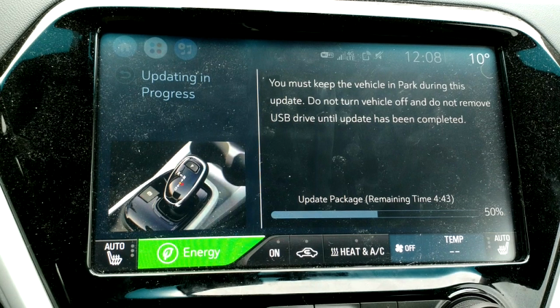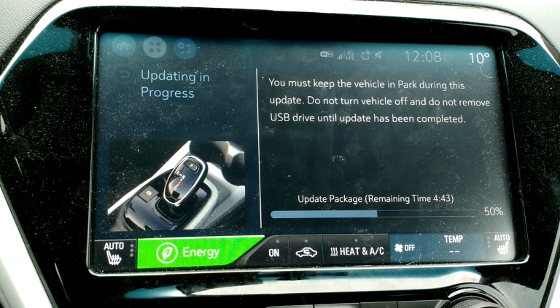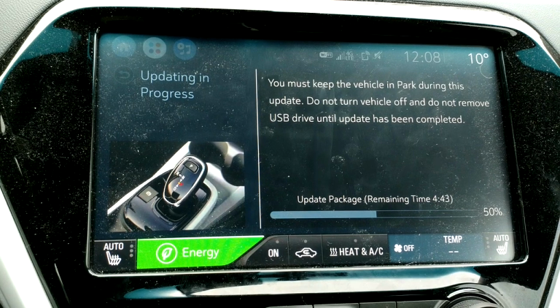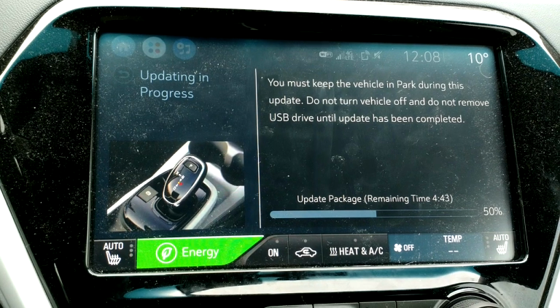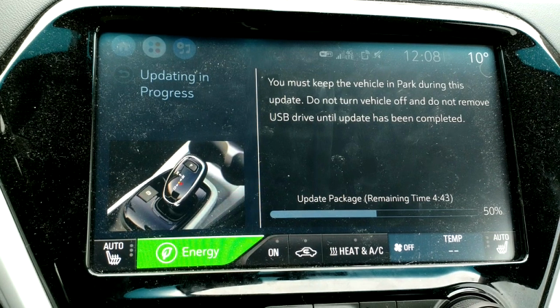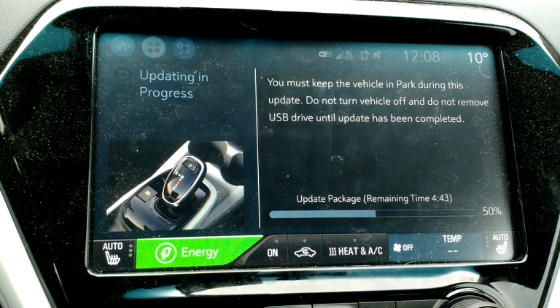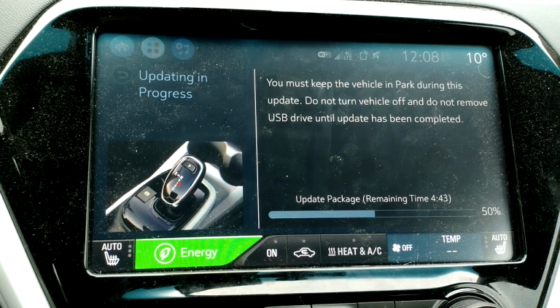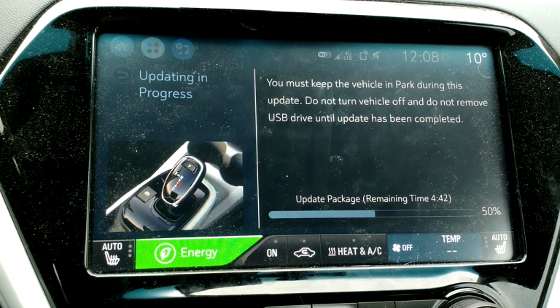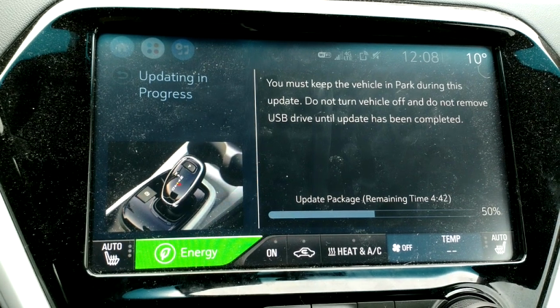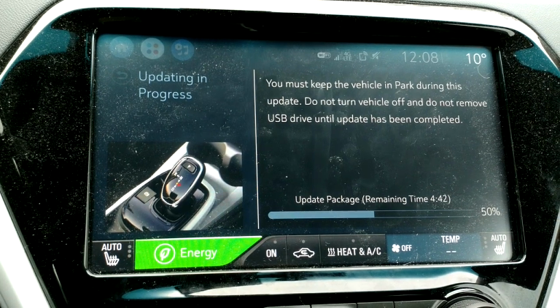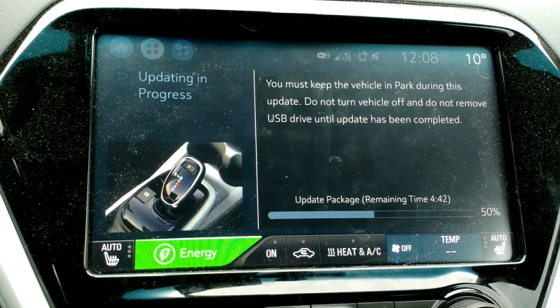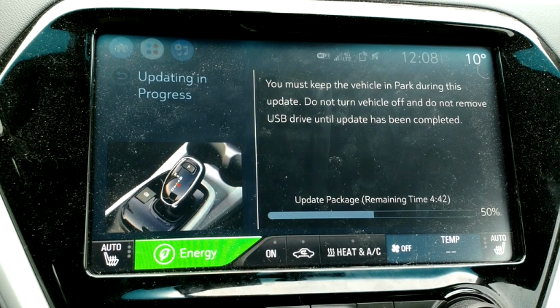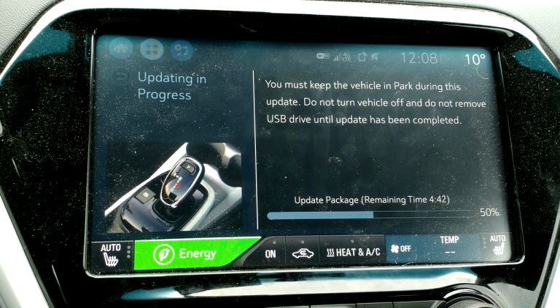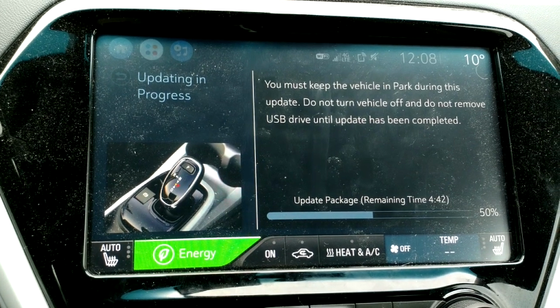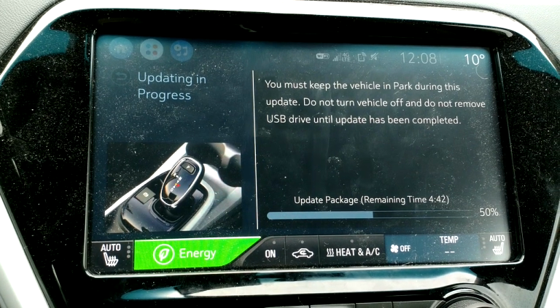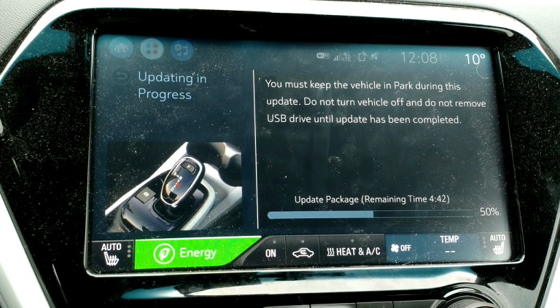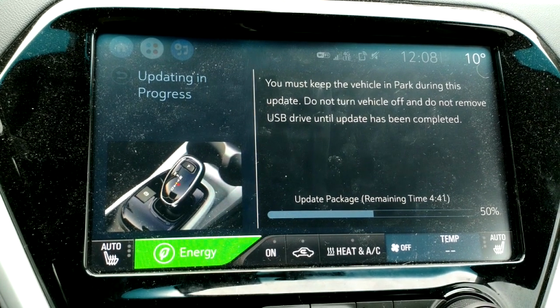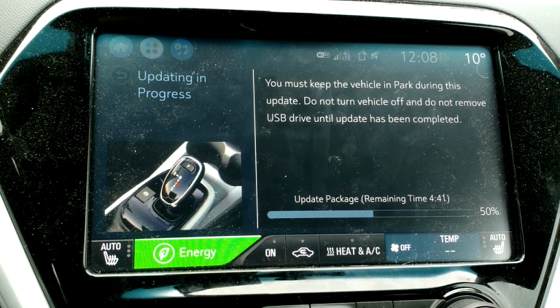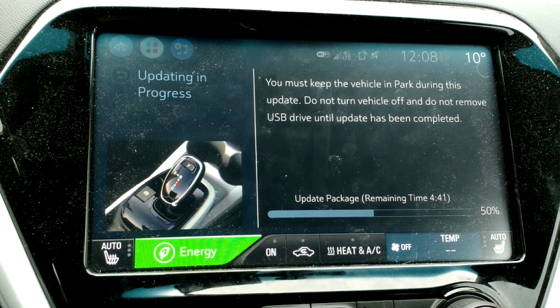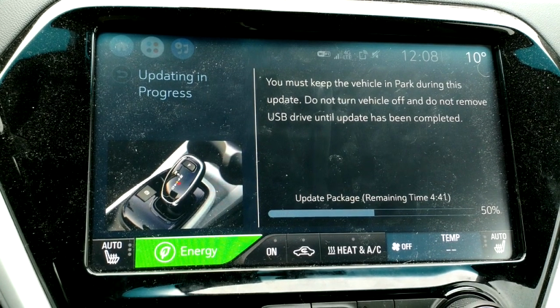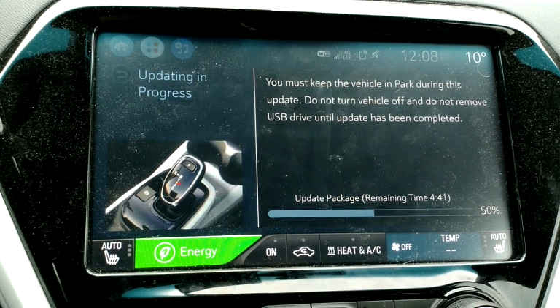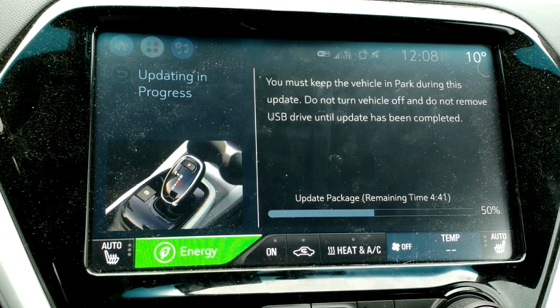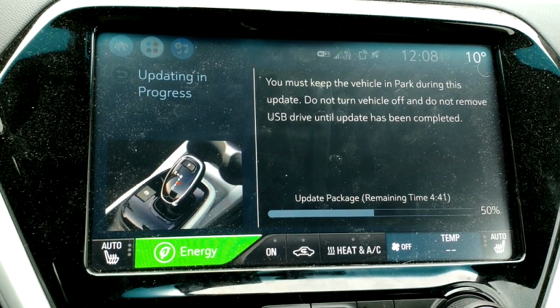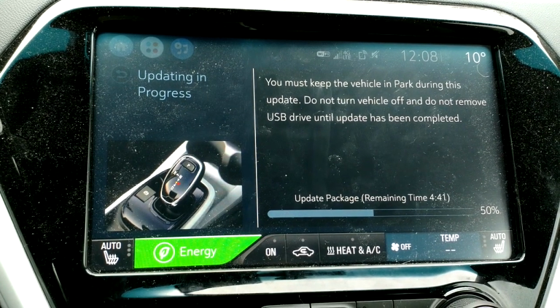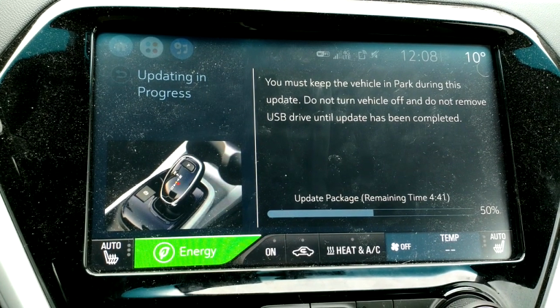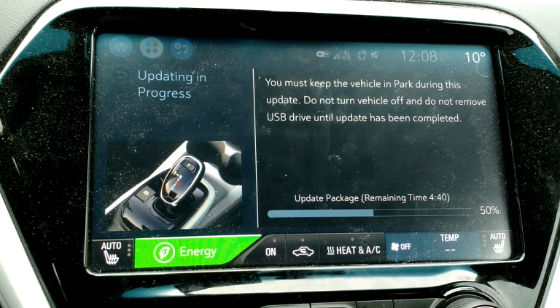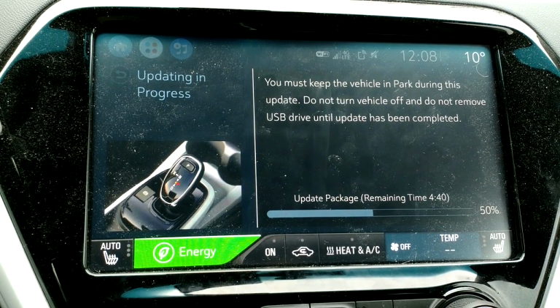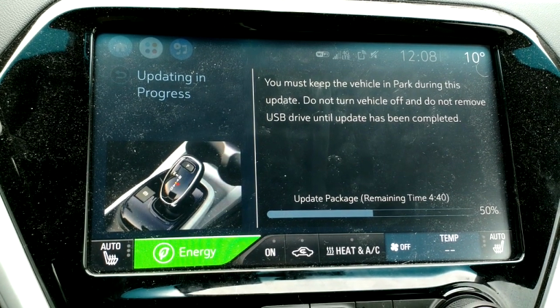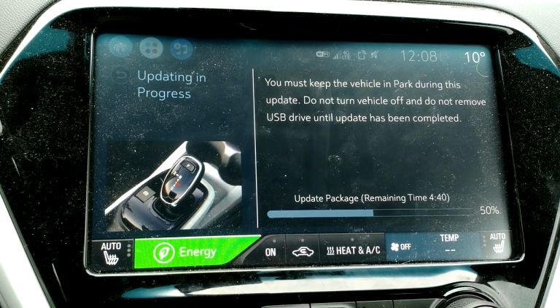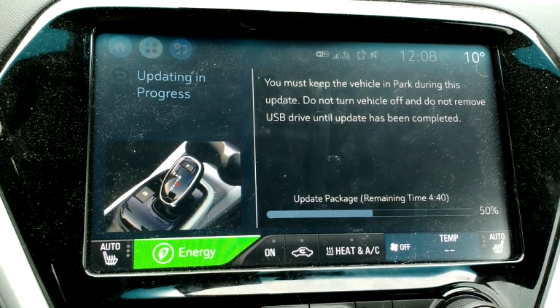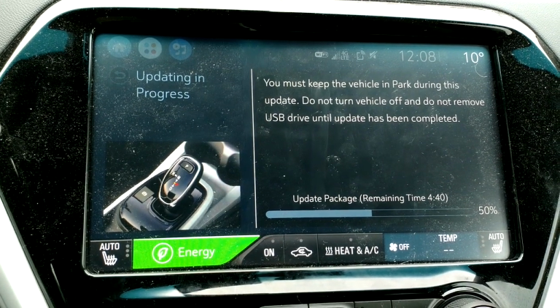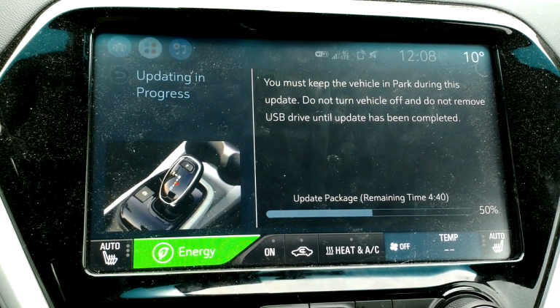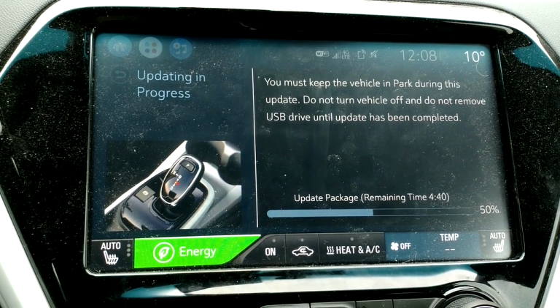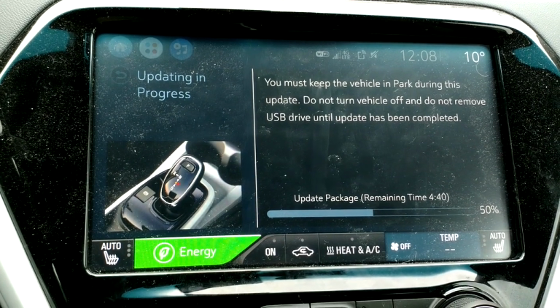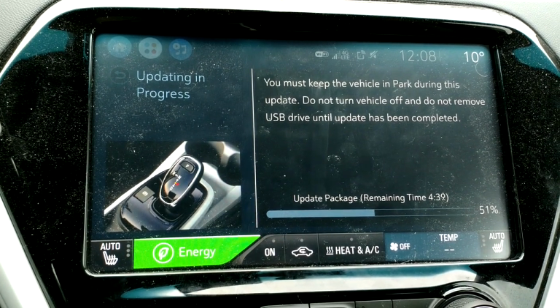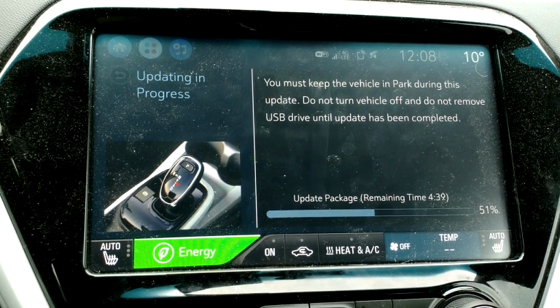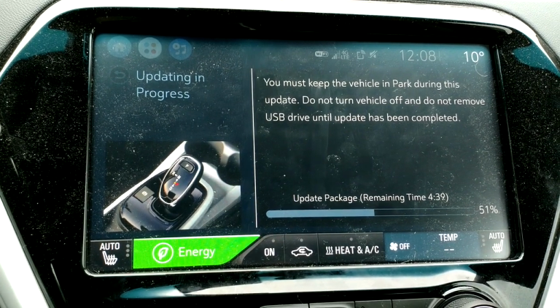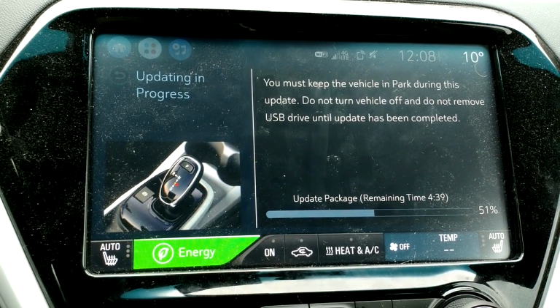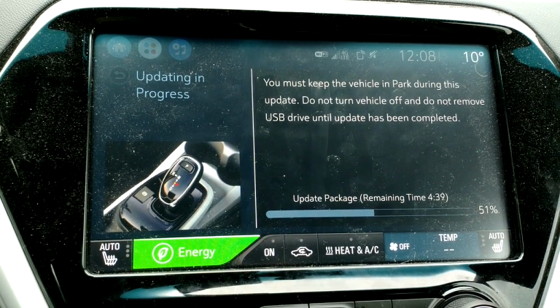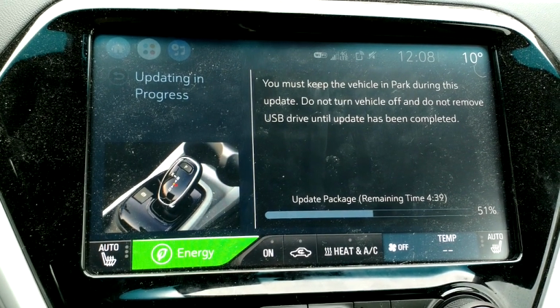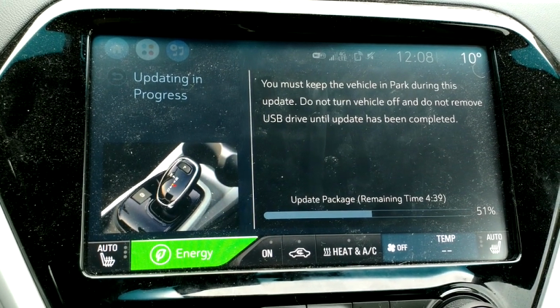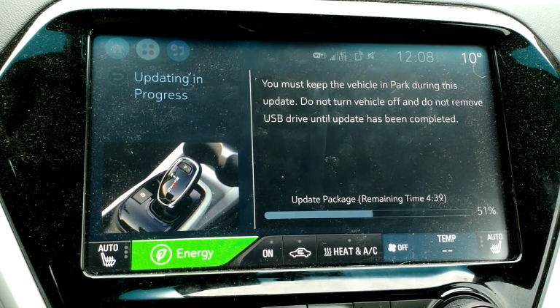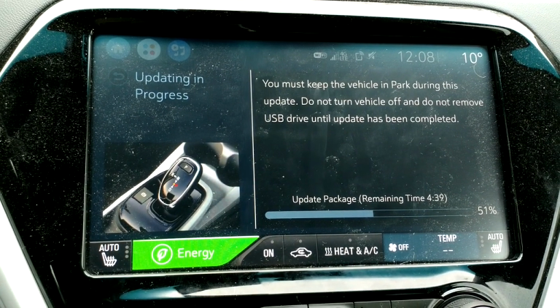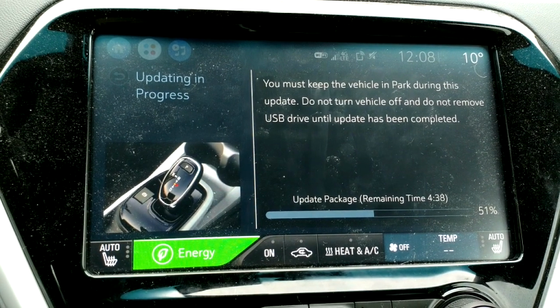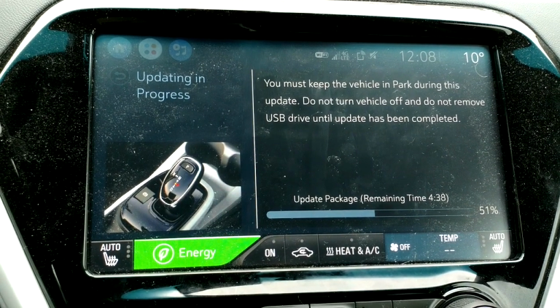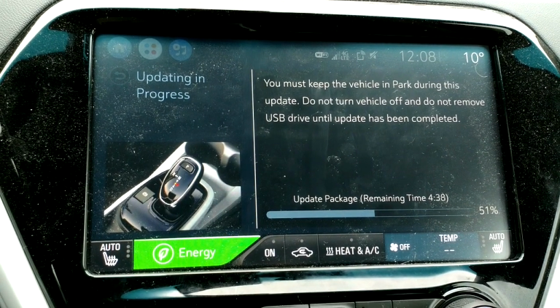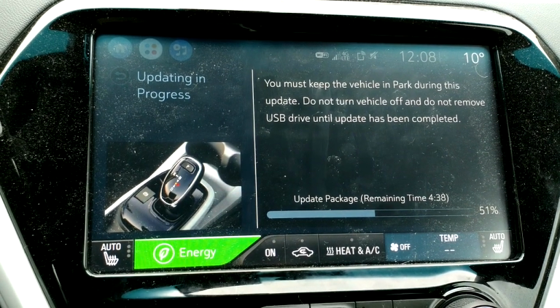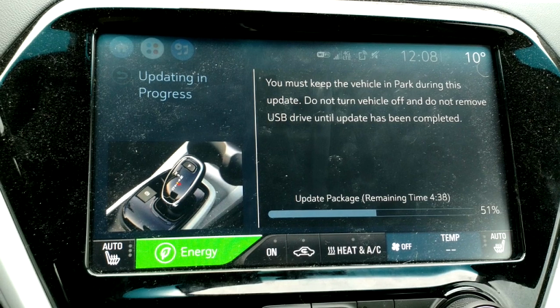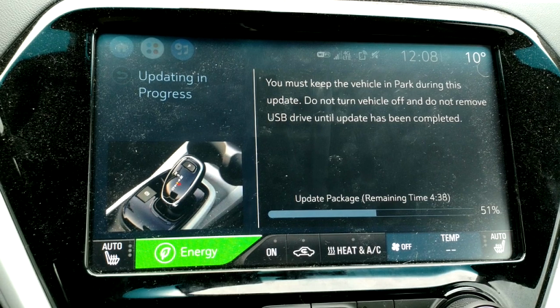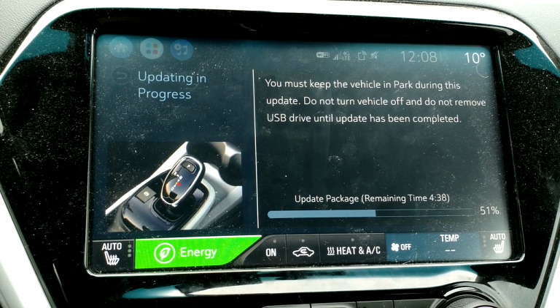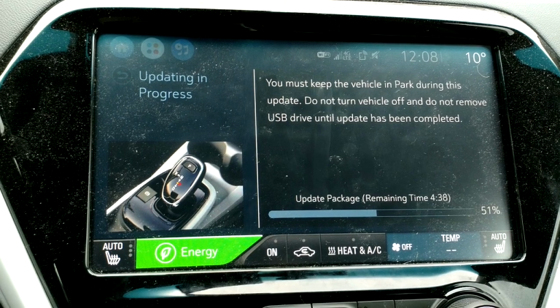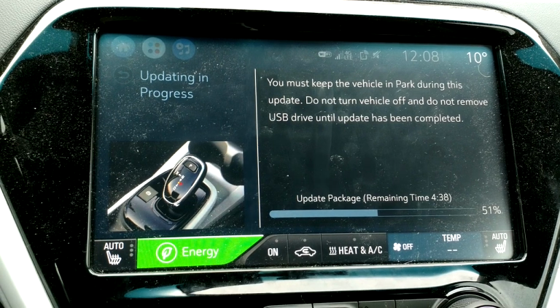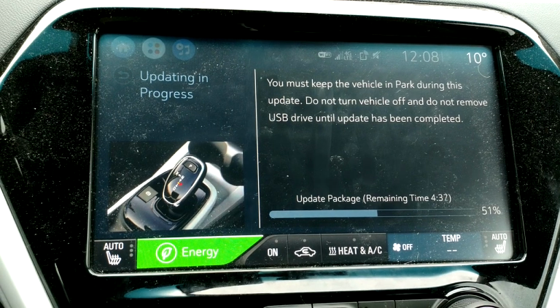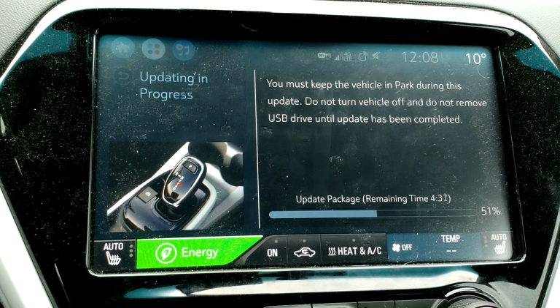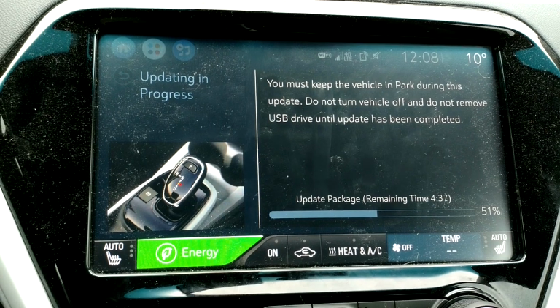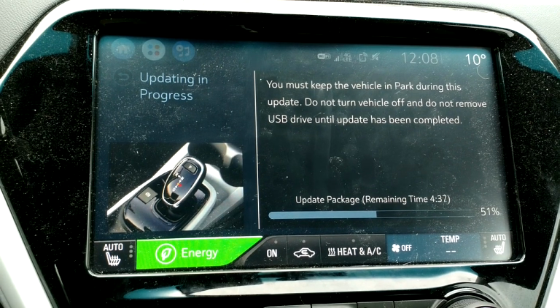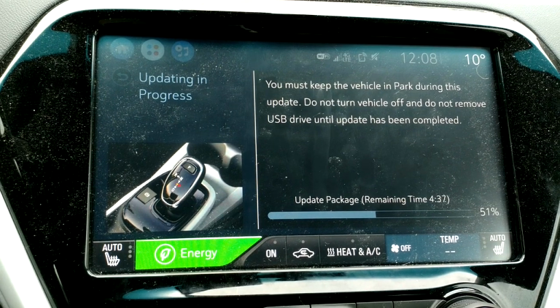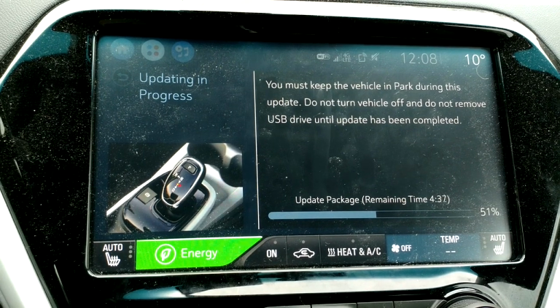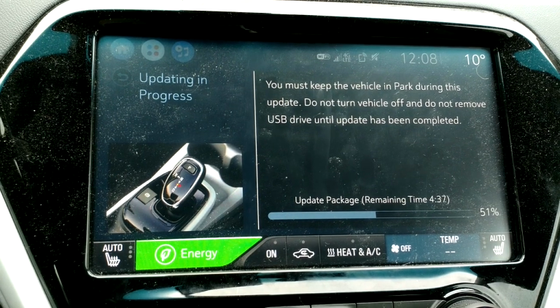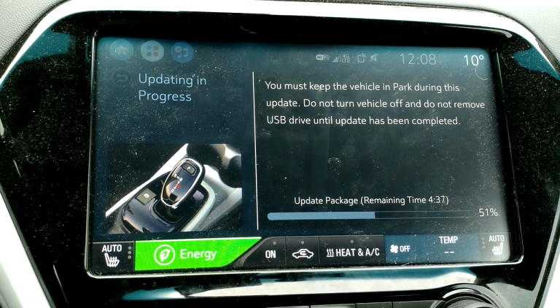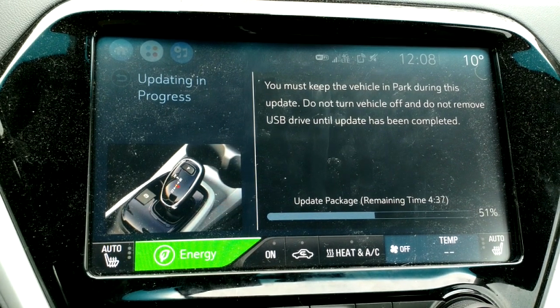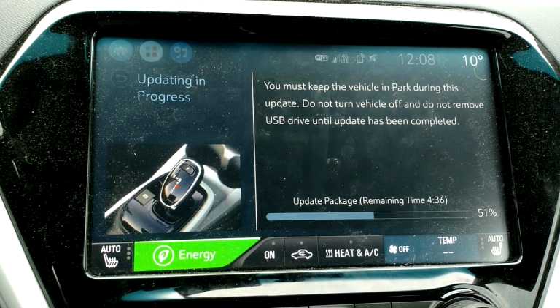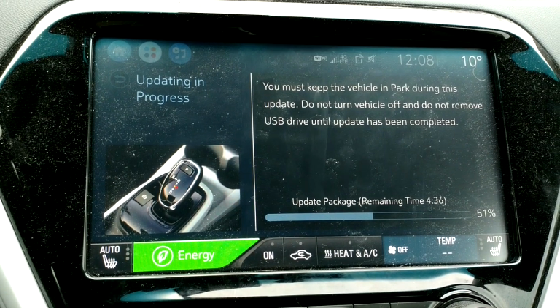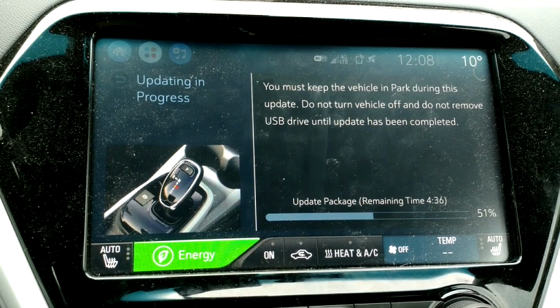50%, with four minutes remaining. It feels like it has sped up a bit.